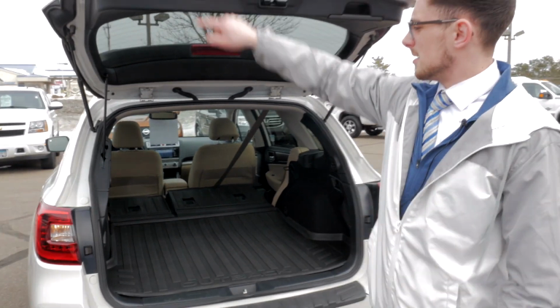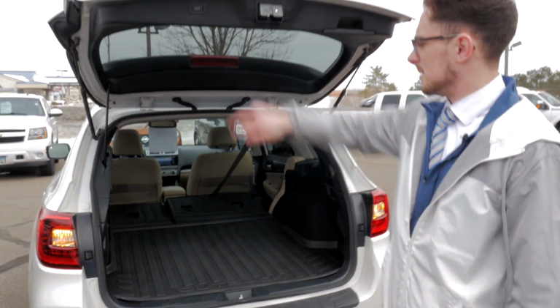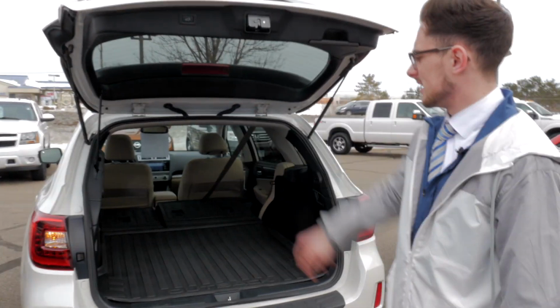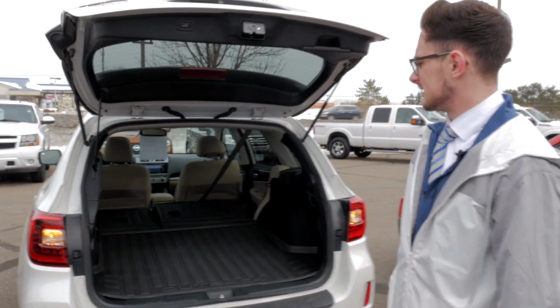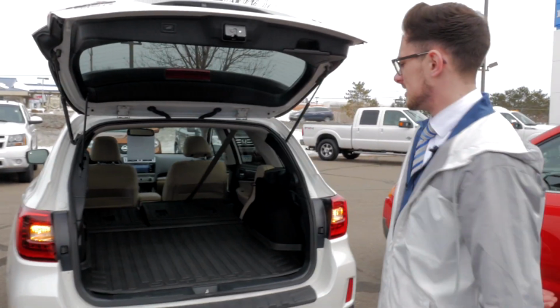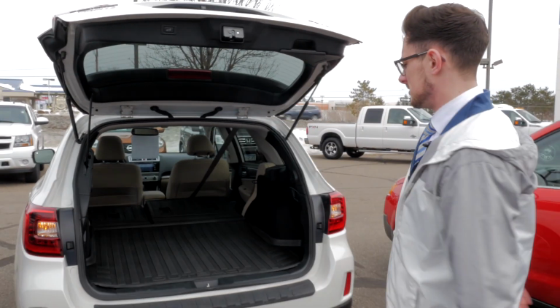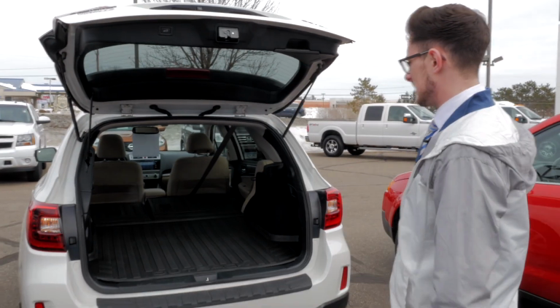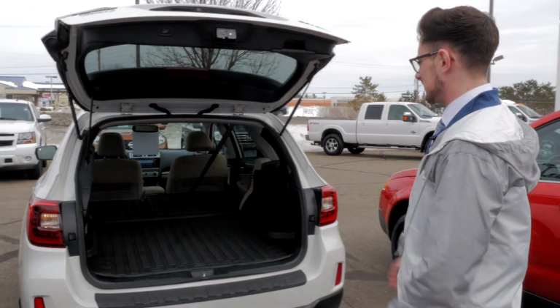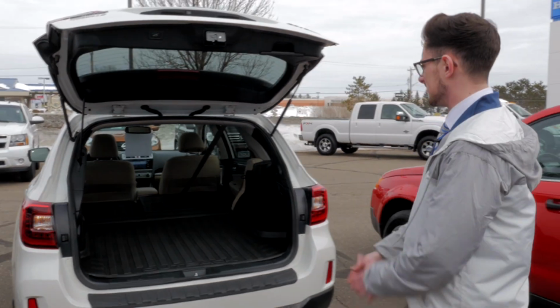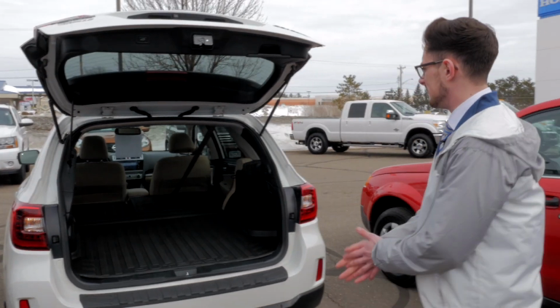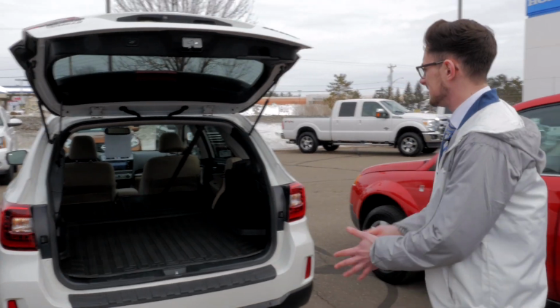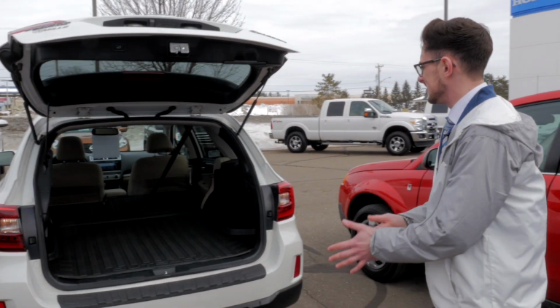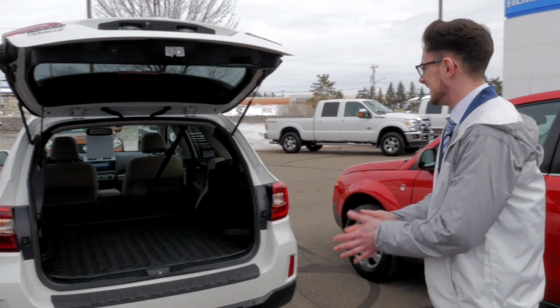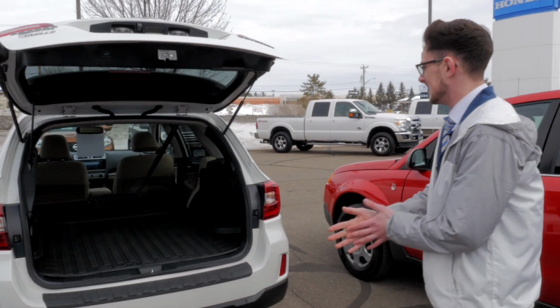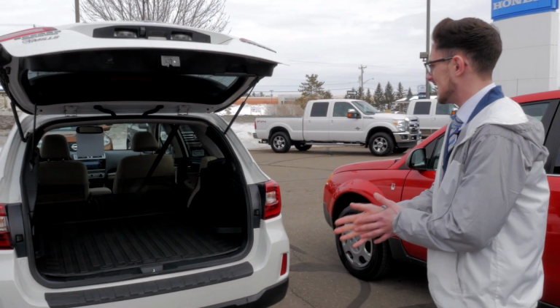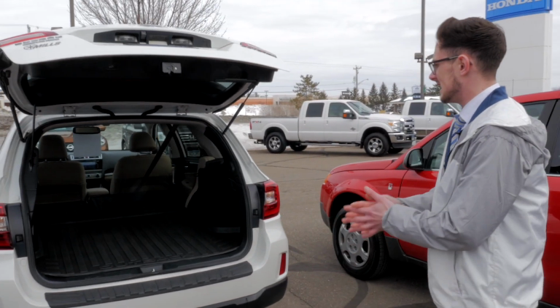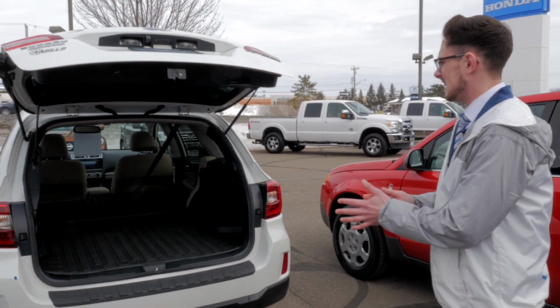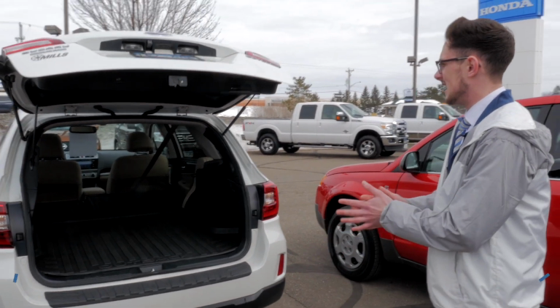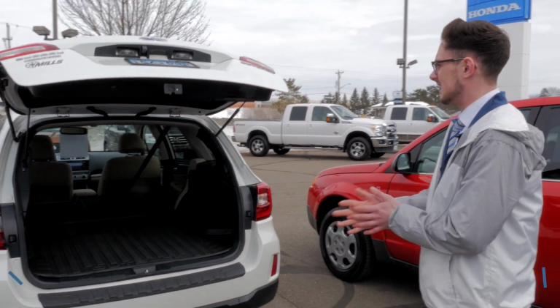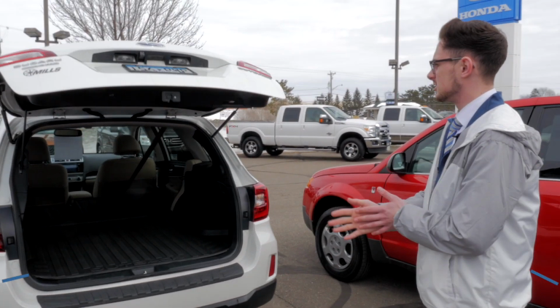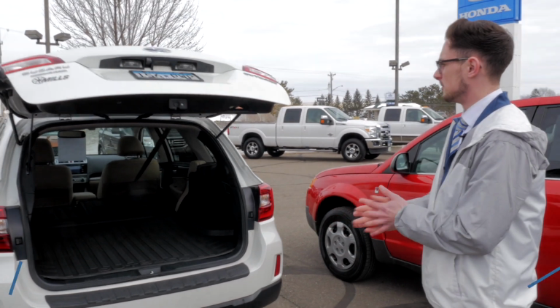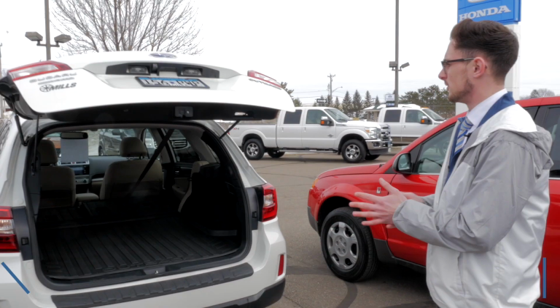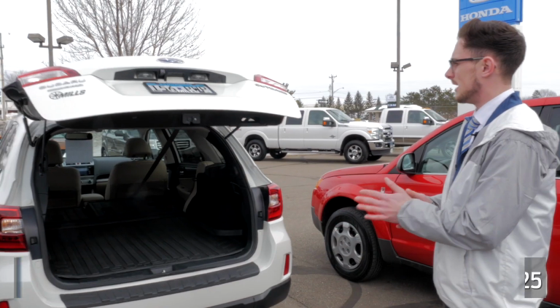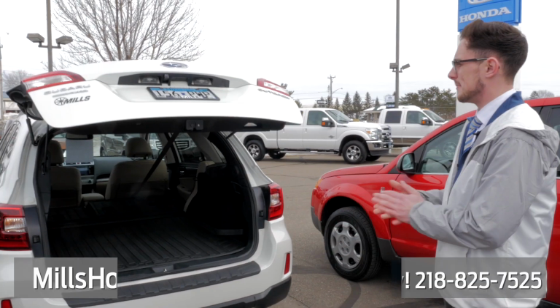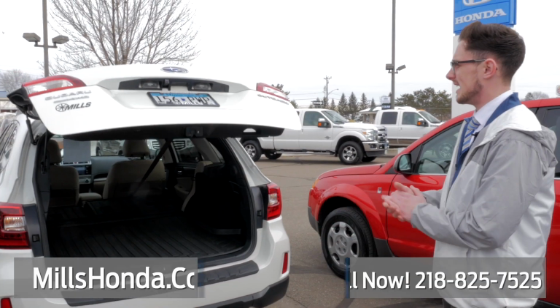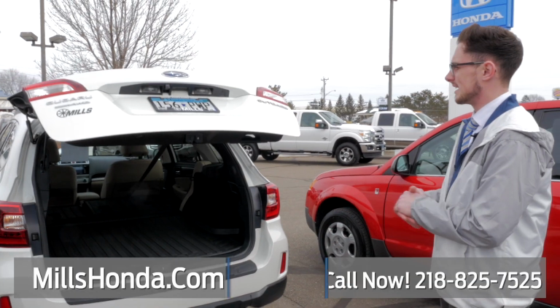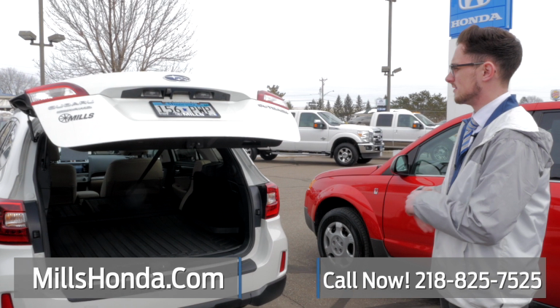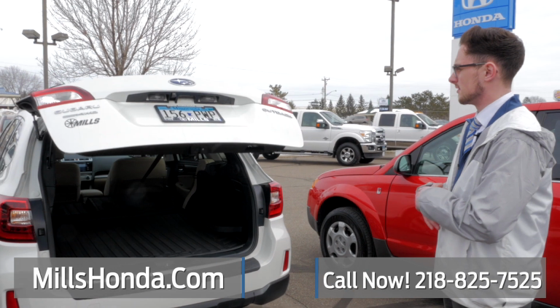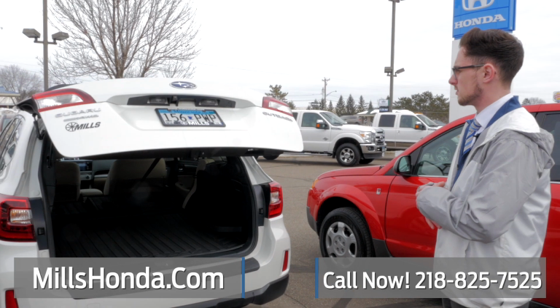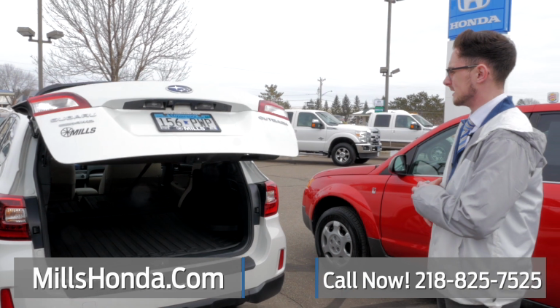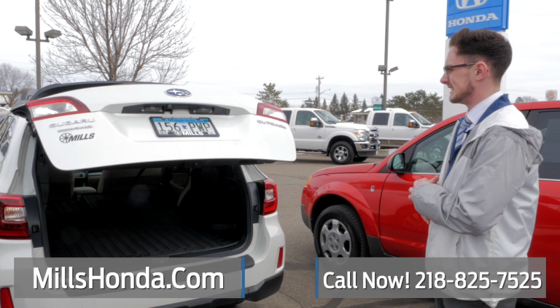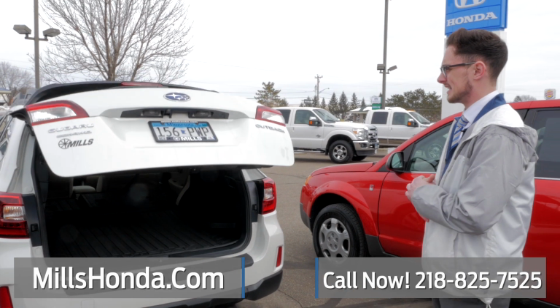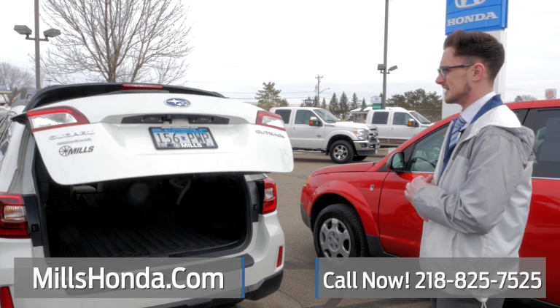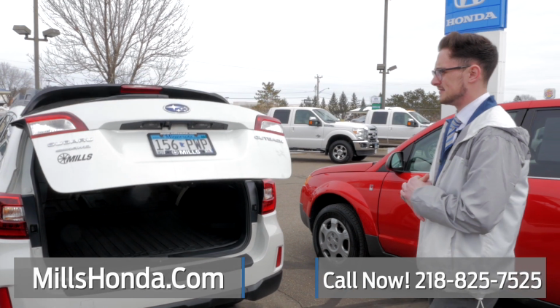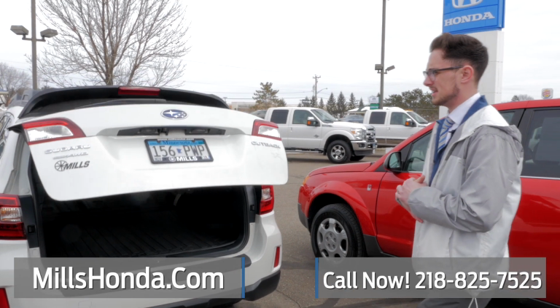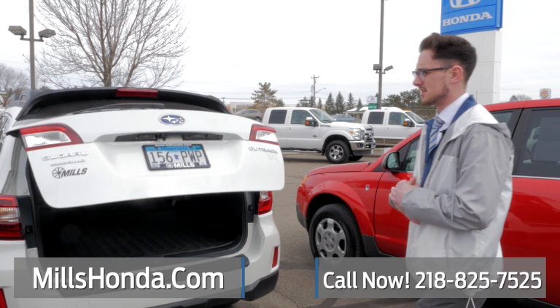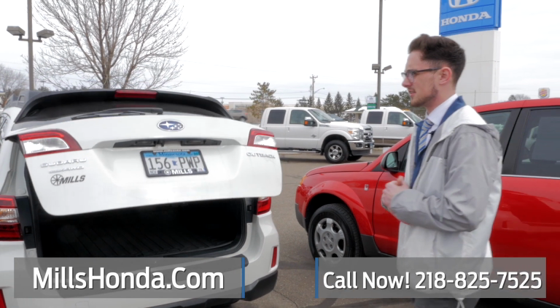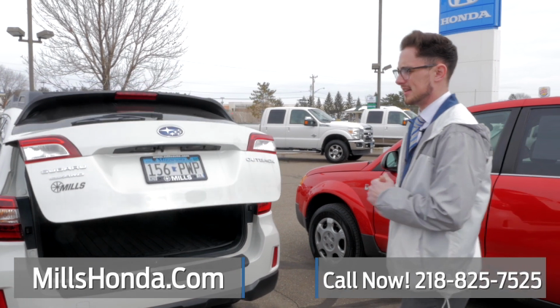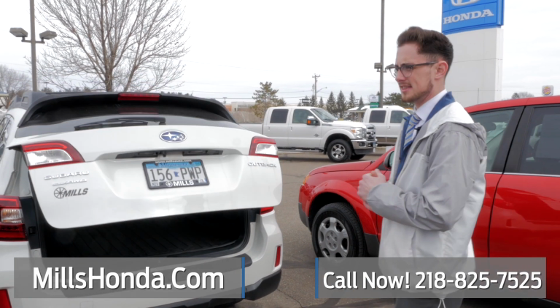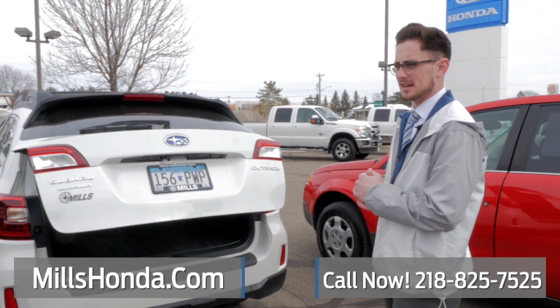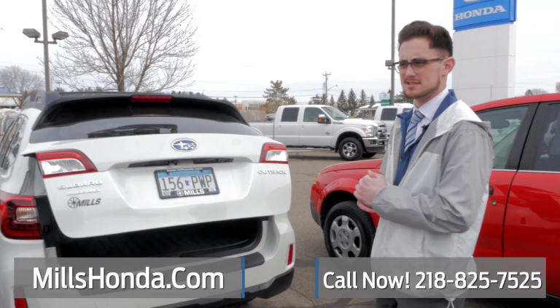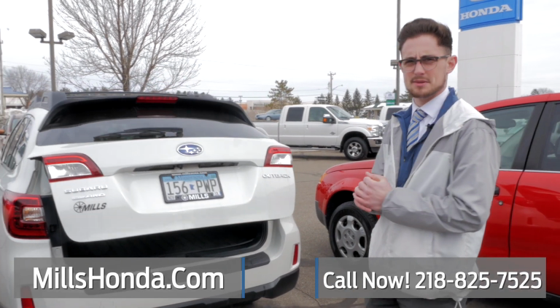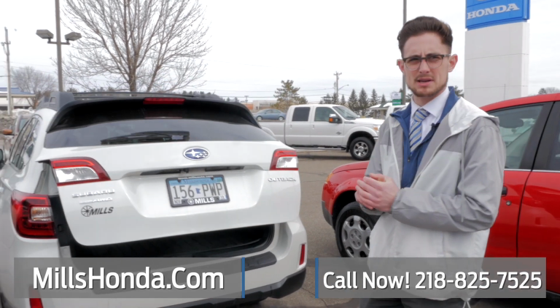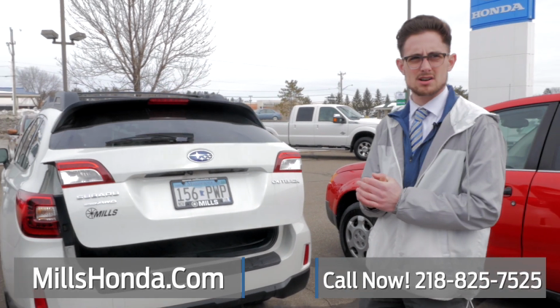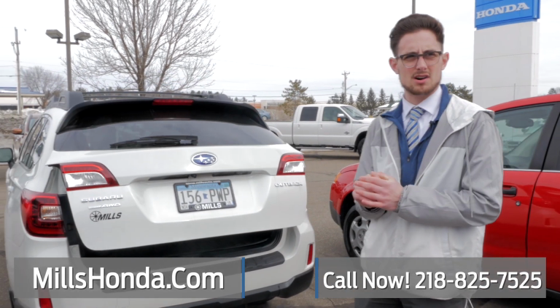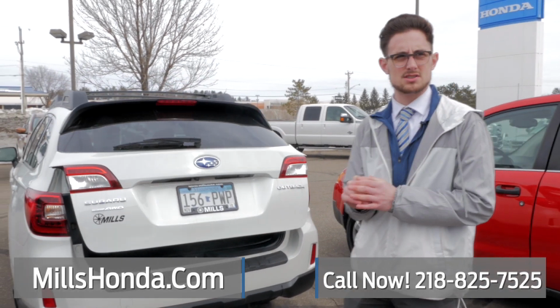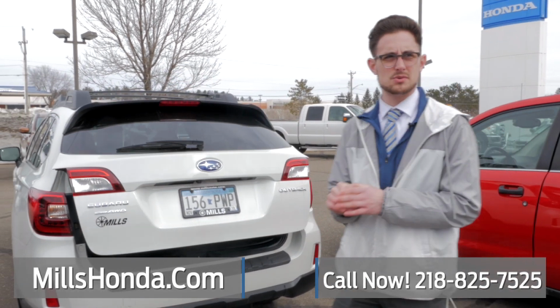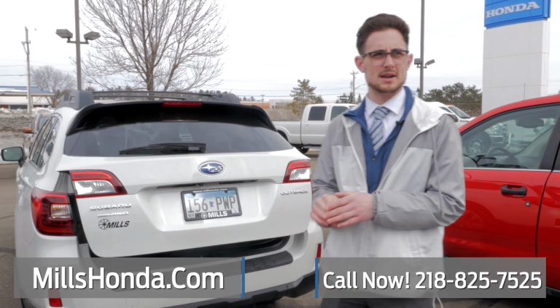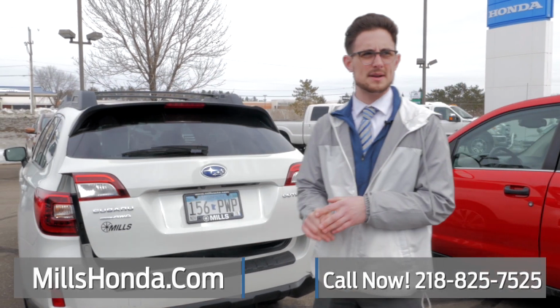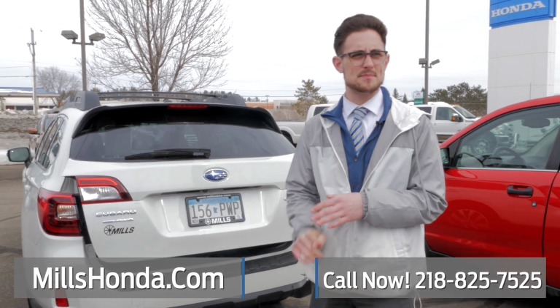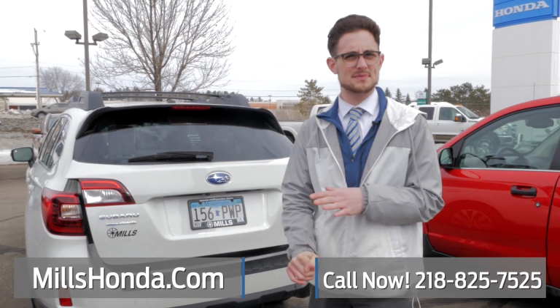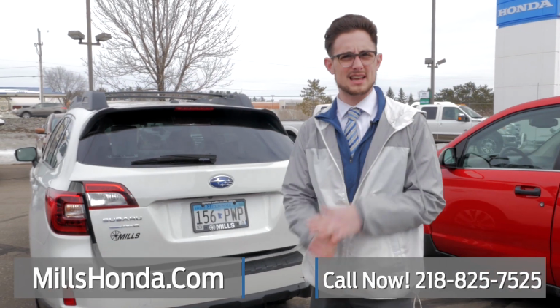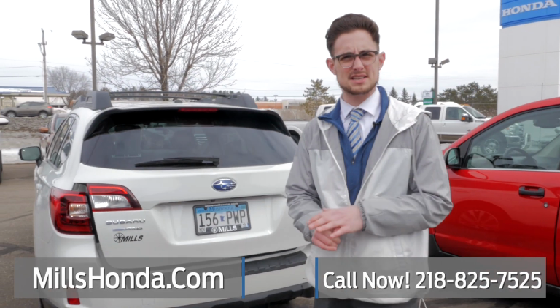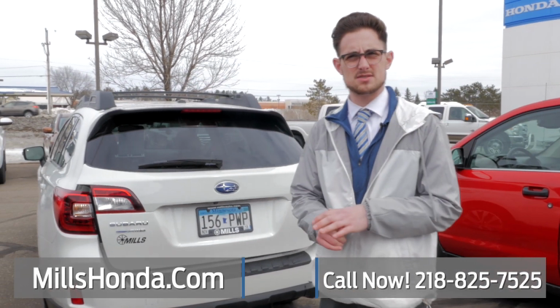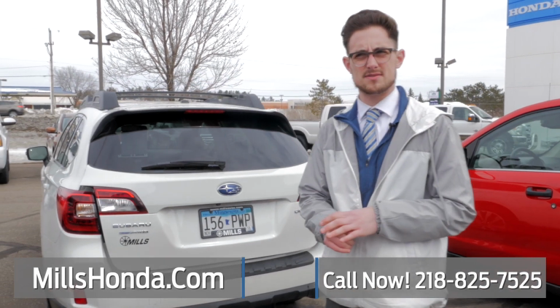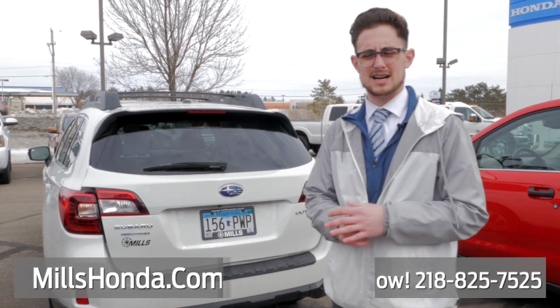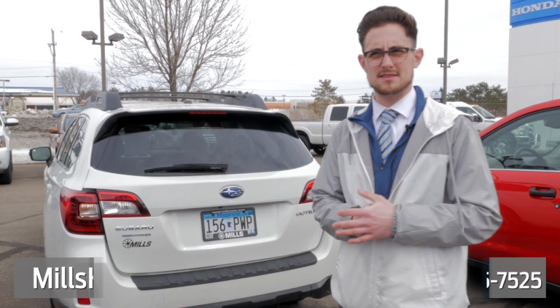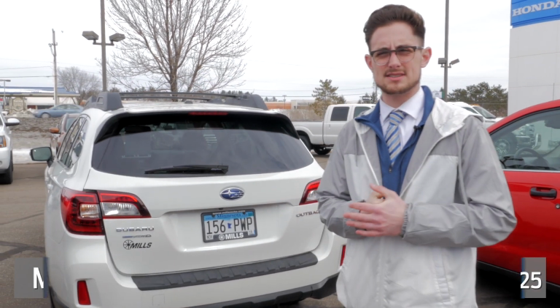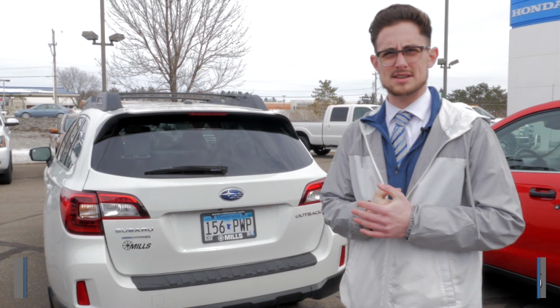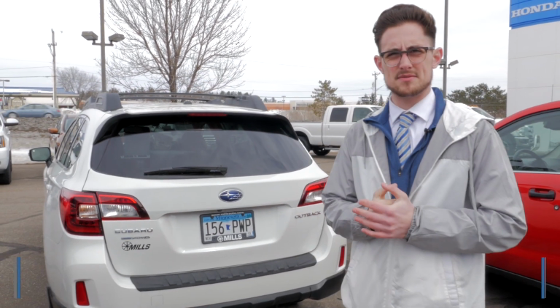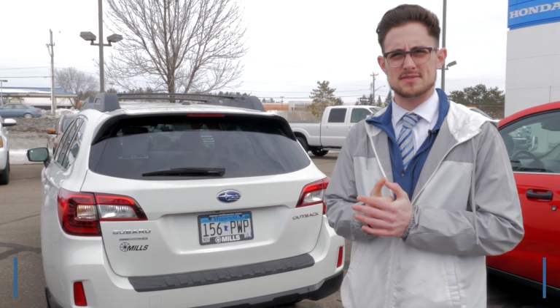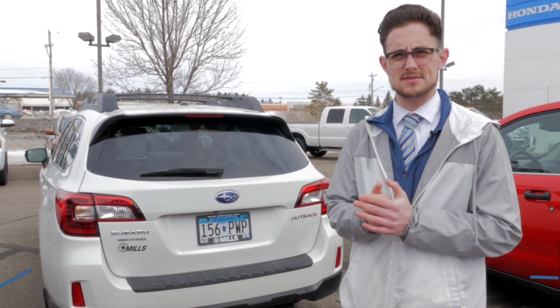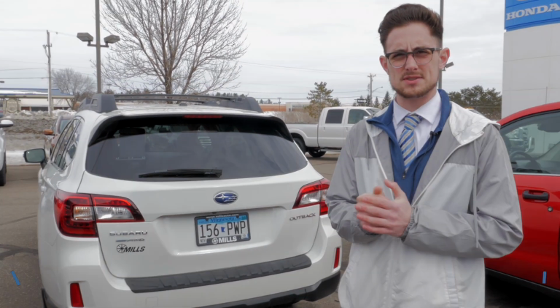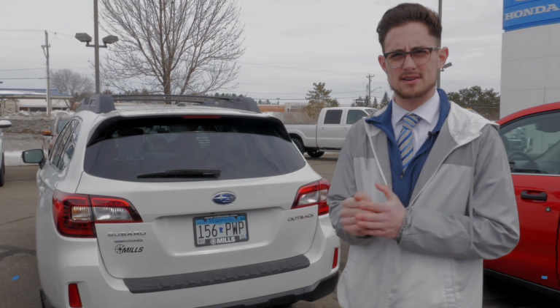Like I said, 2015 Subaru Outback. If you have questions on this vehicle or anything else, give me a call at 218-825-7525. Thanks.